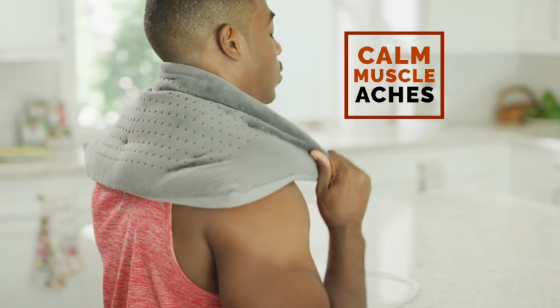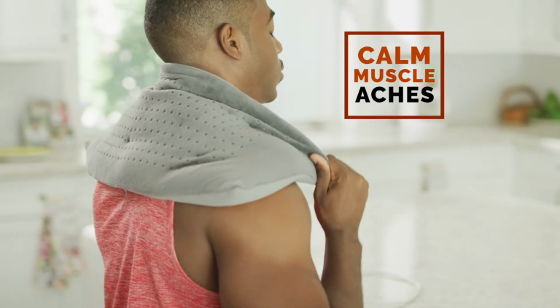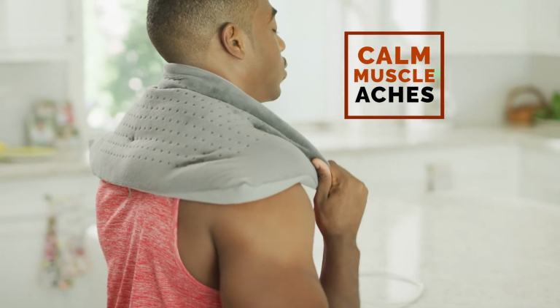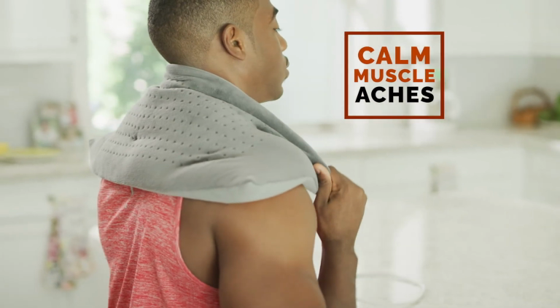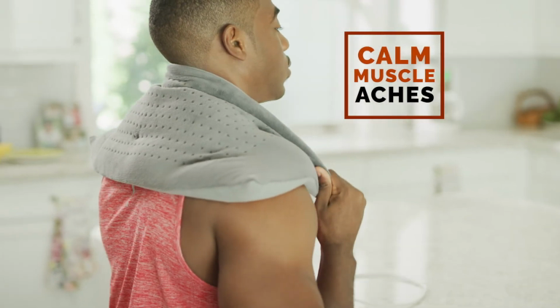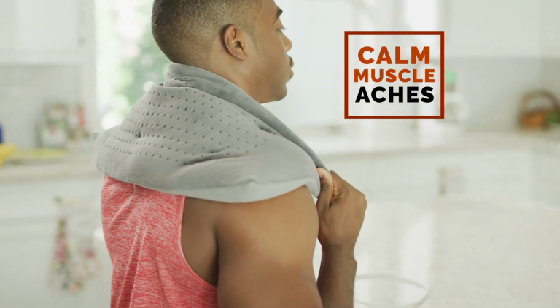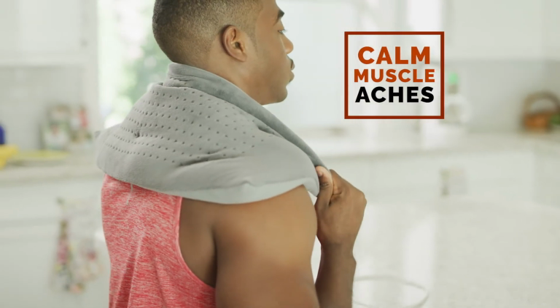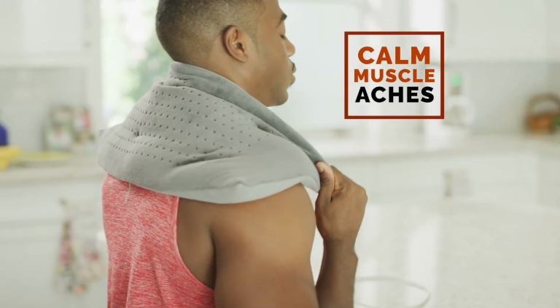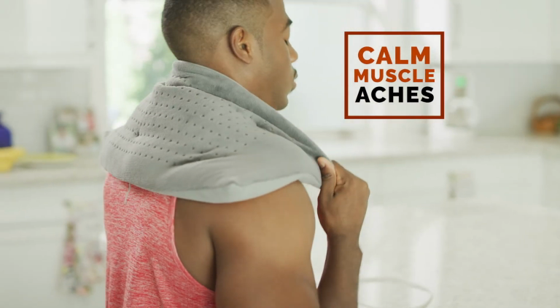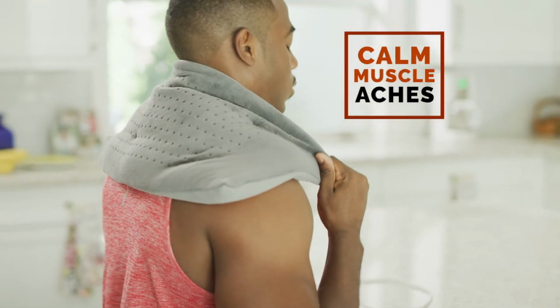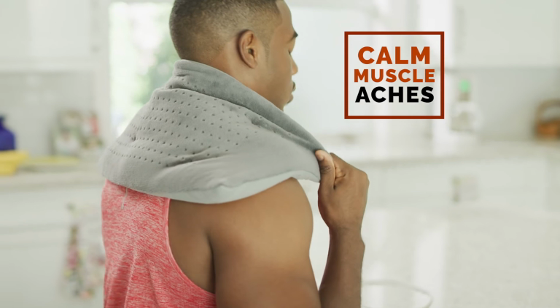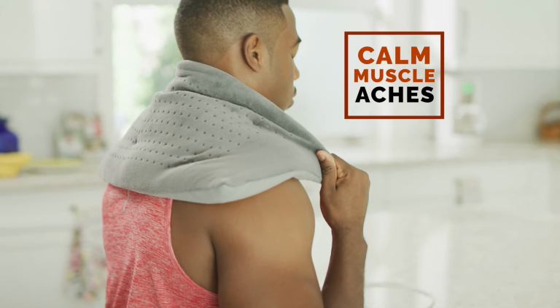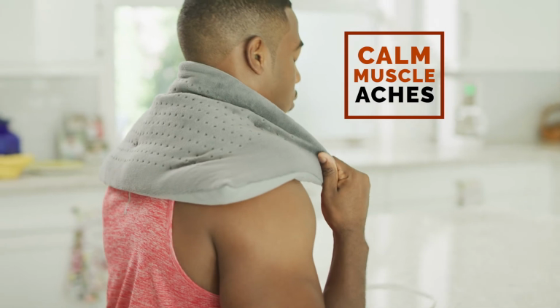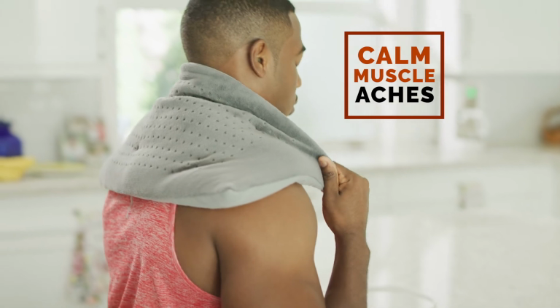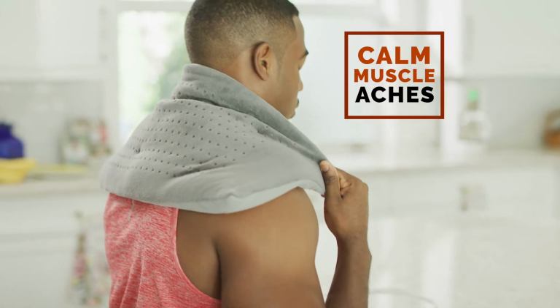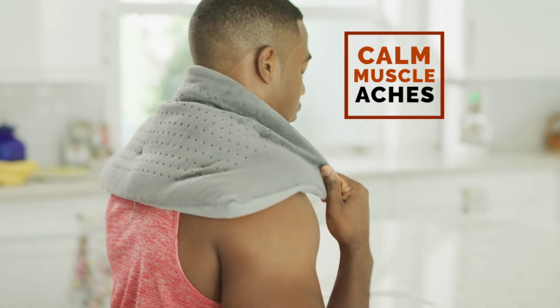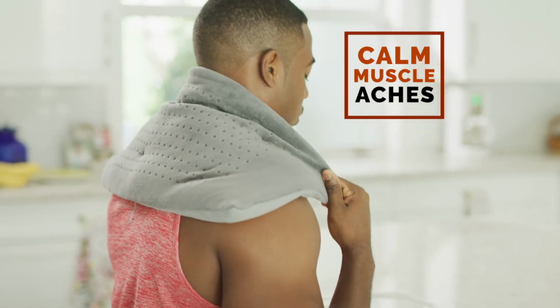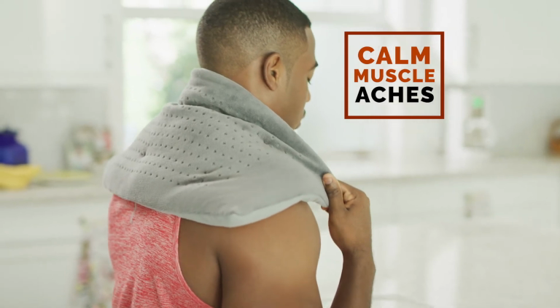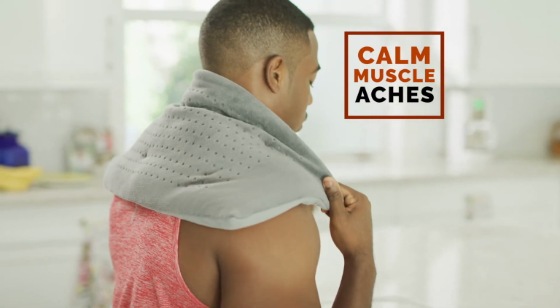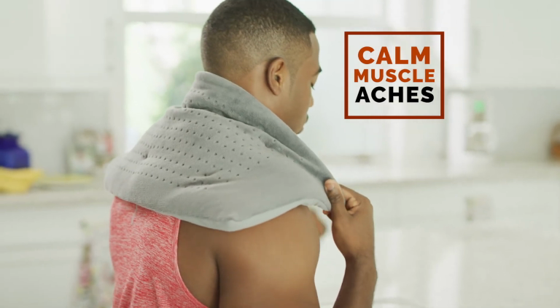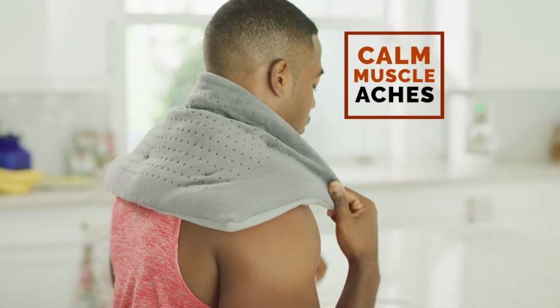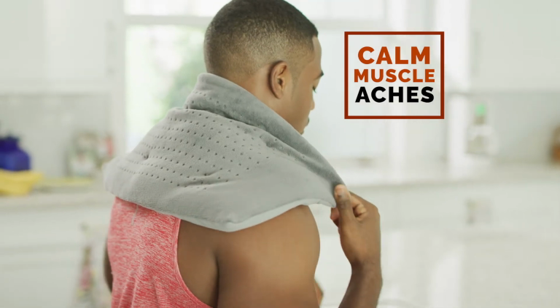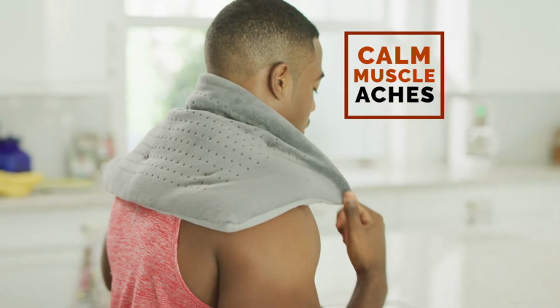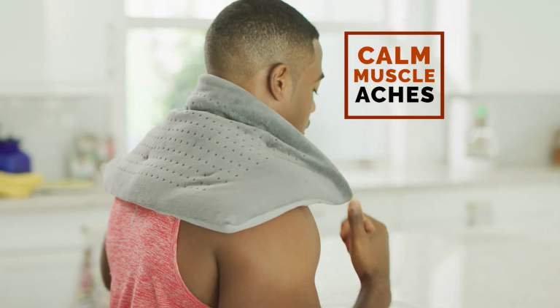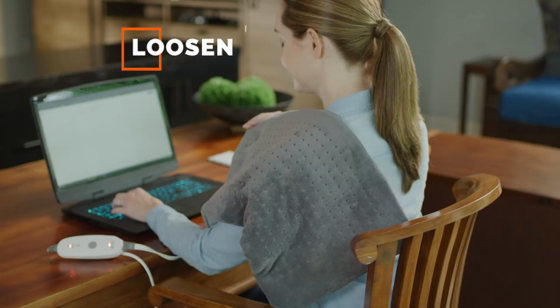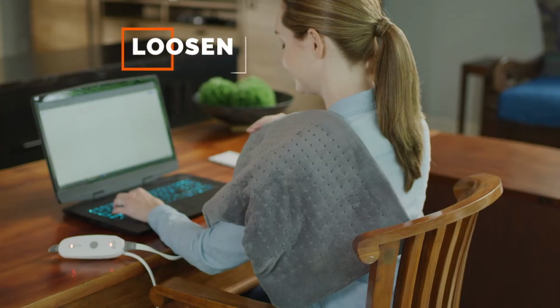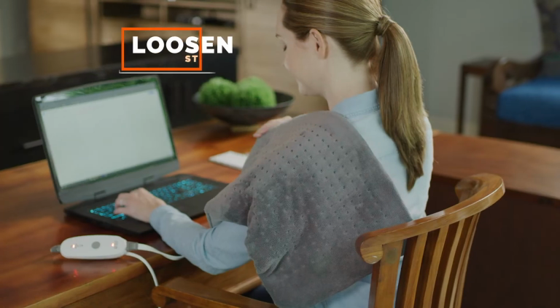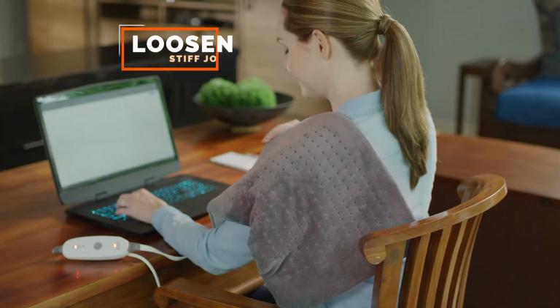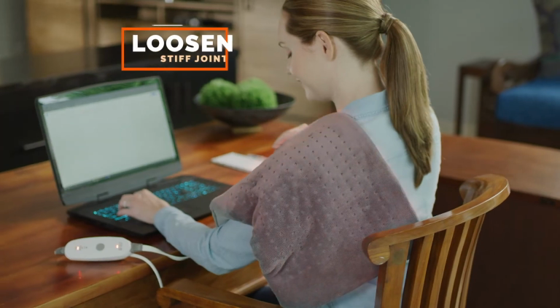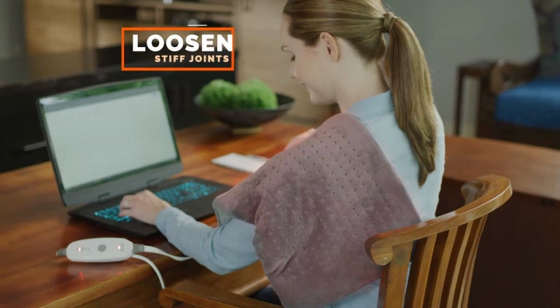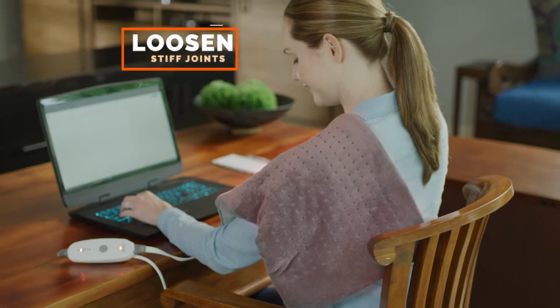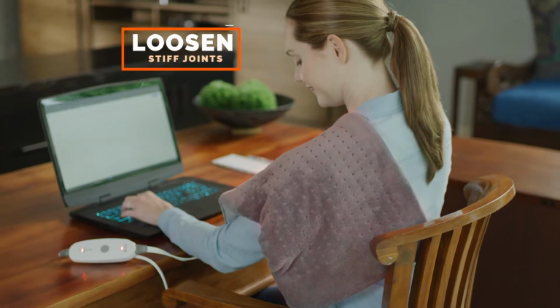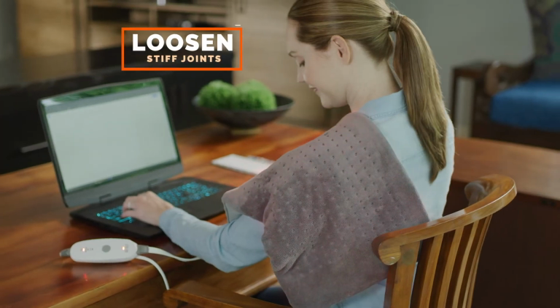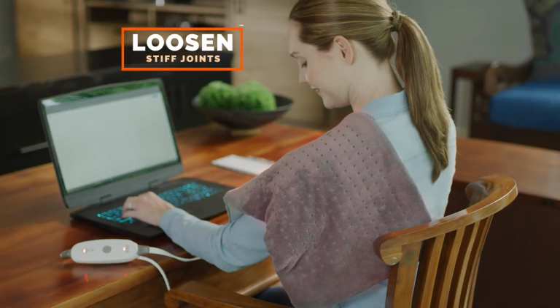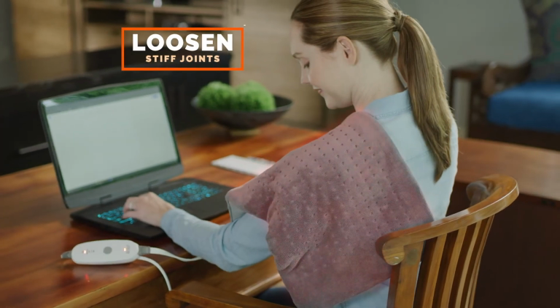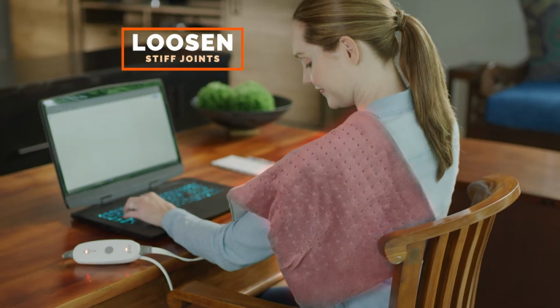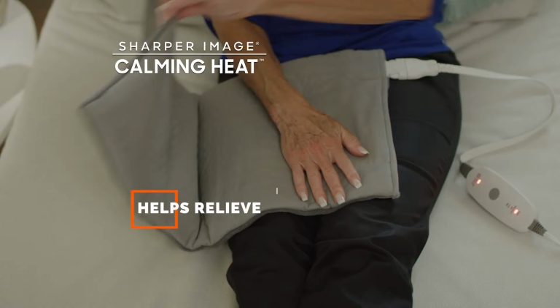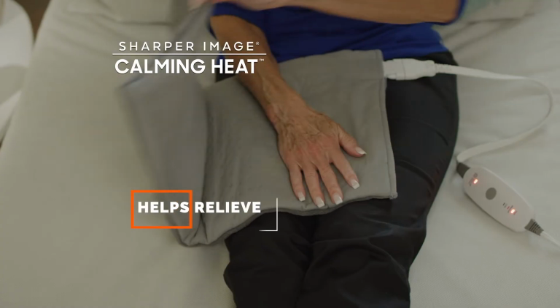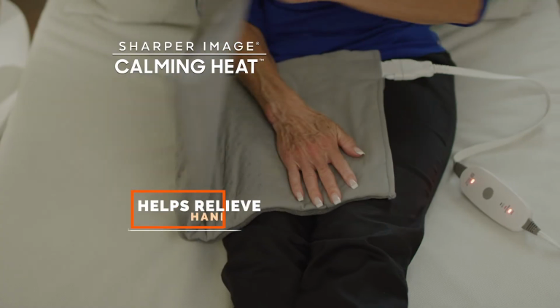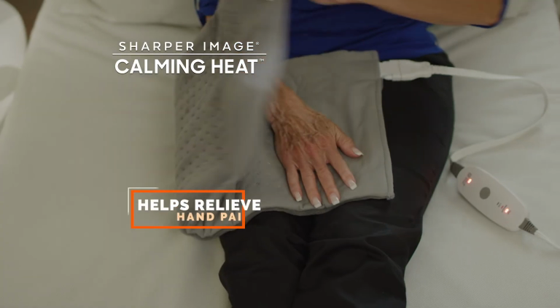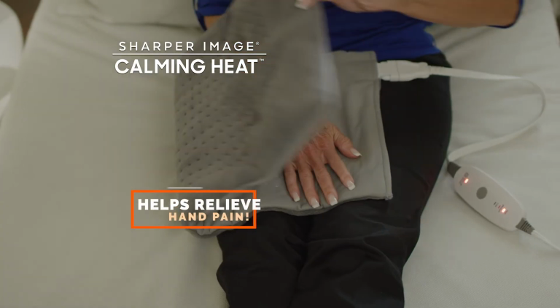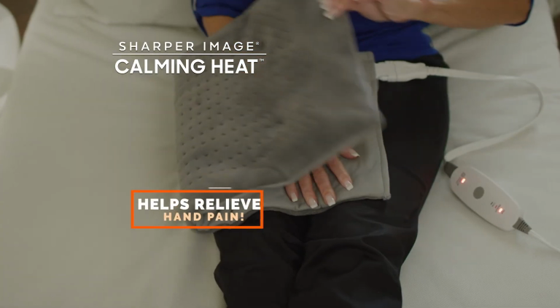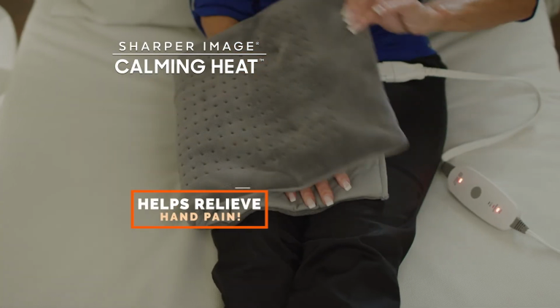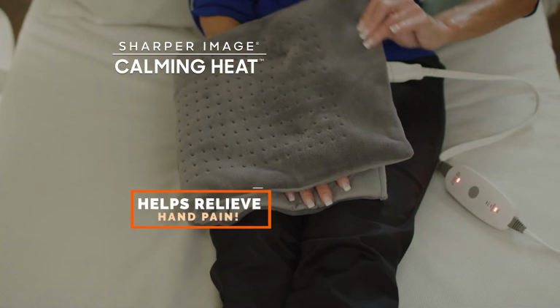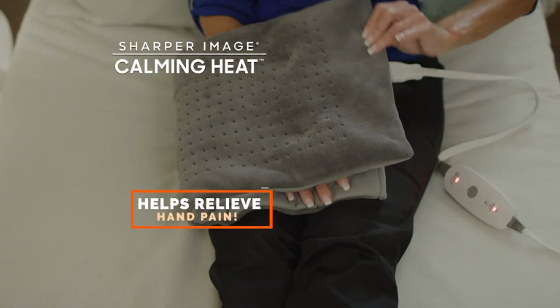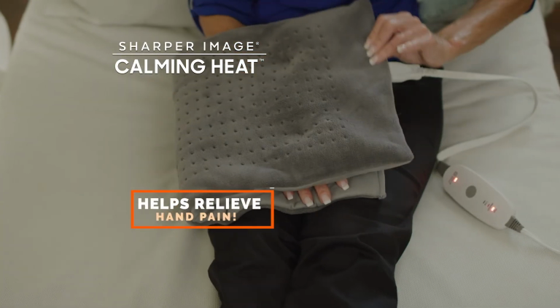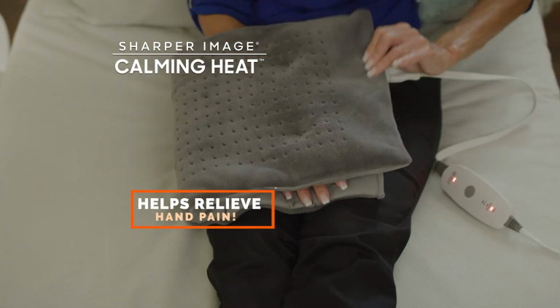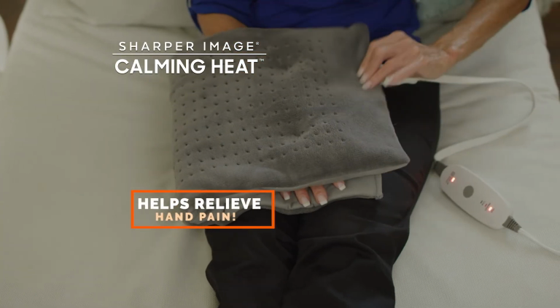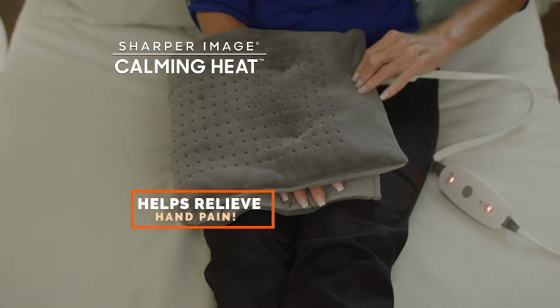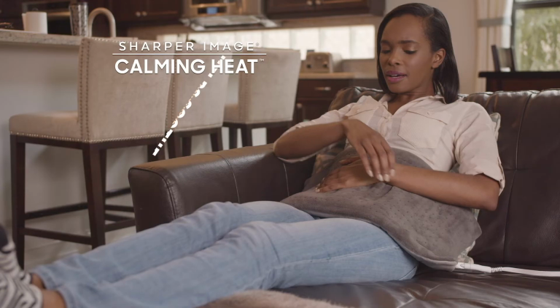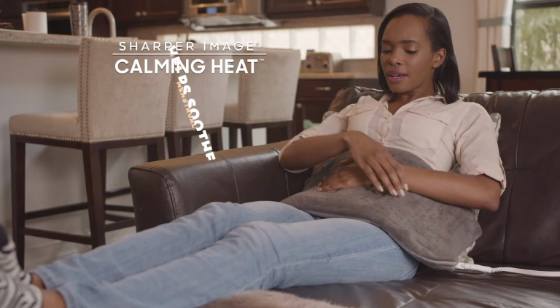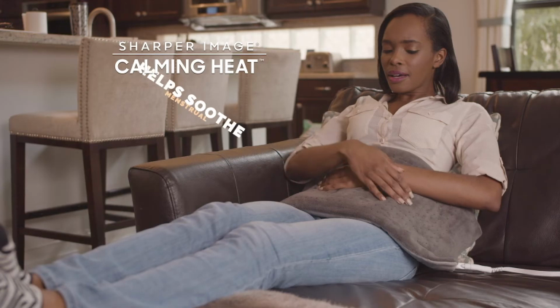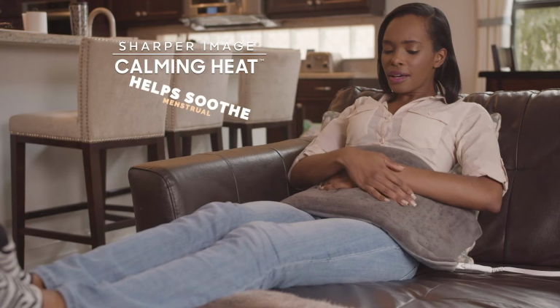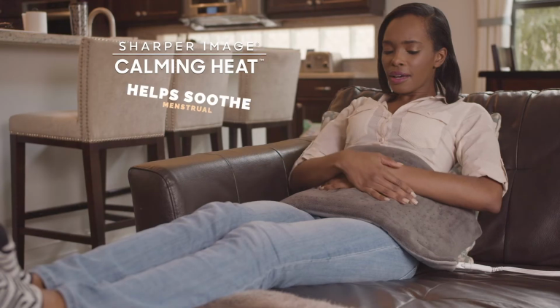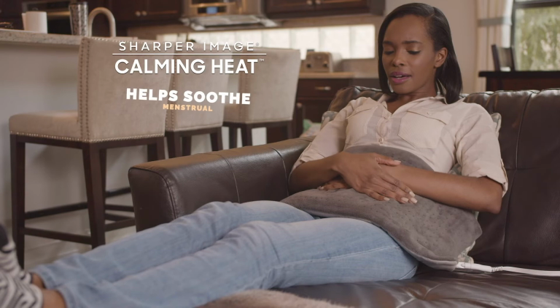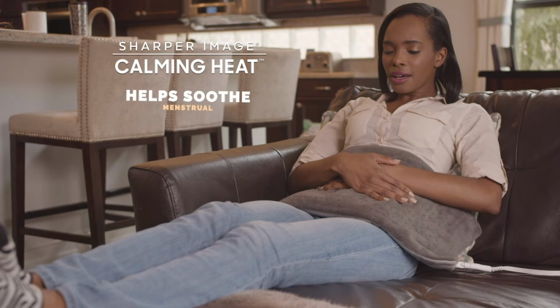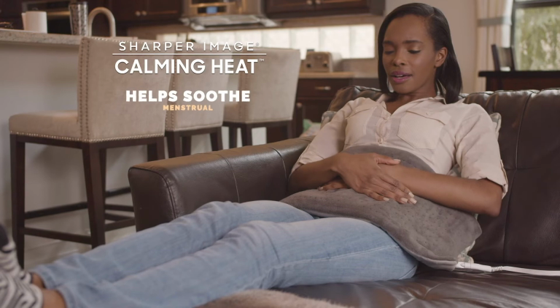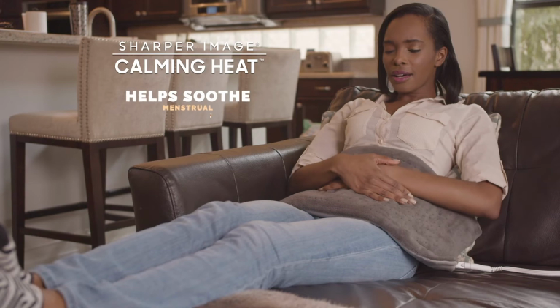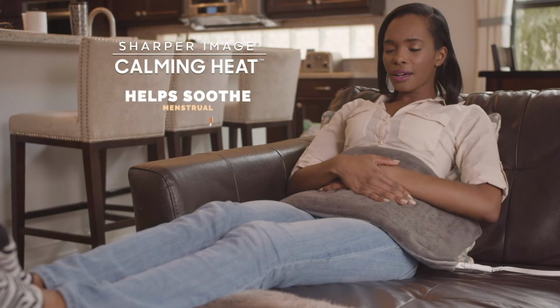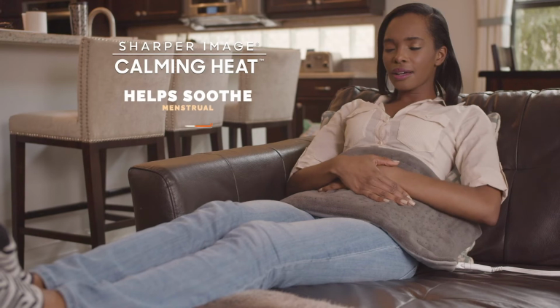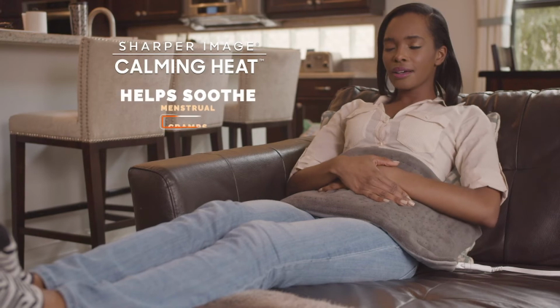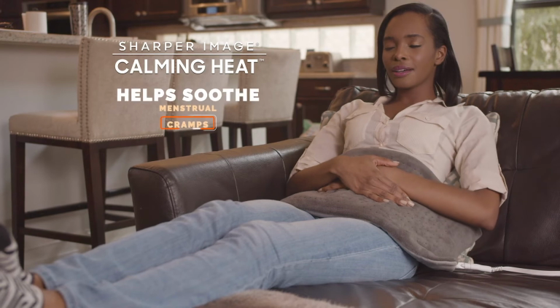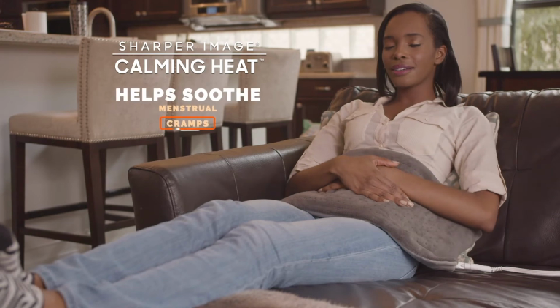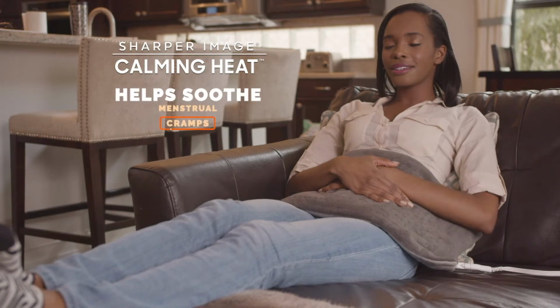Calming Heat is the ideal way to calm muscle aches, loosen stiff joints, help relieve hand pain, and soothe menstrual cramps.